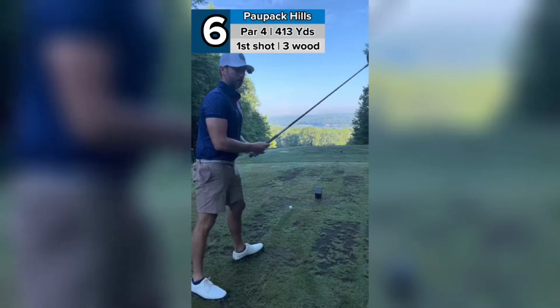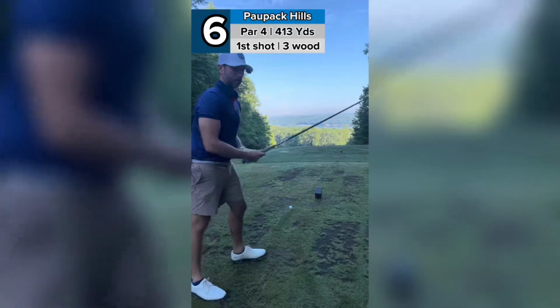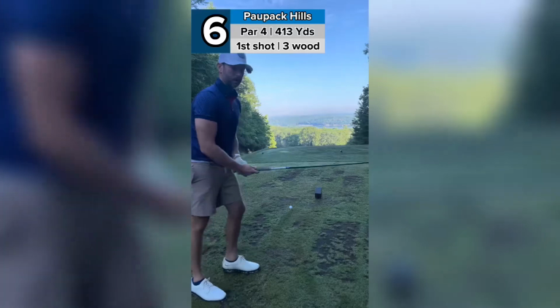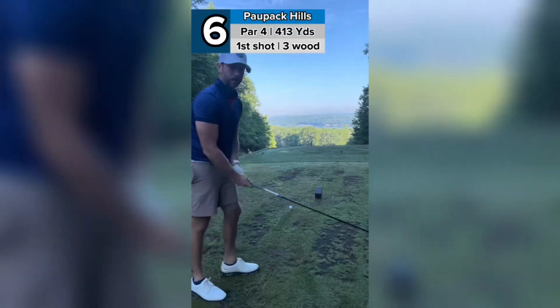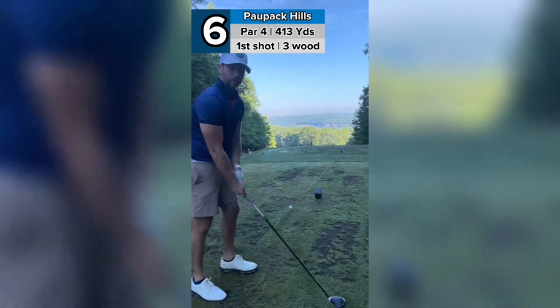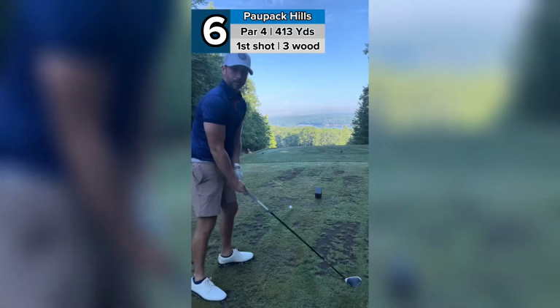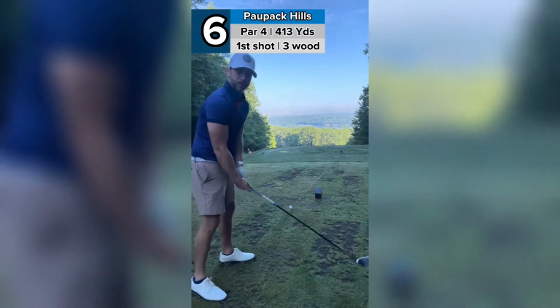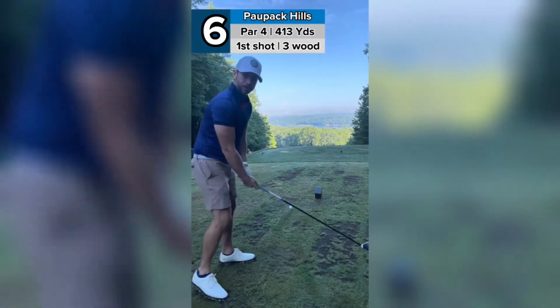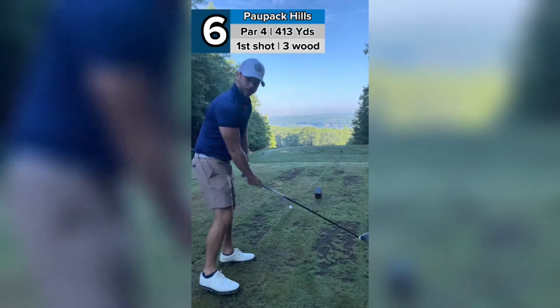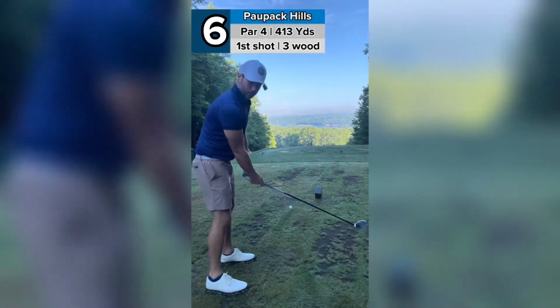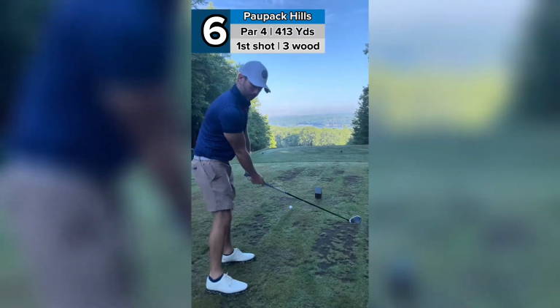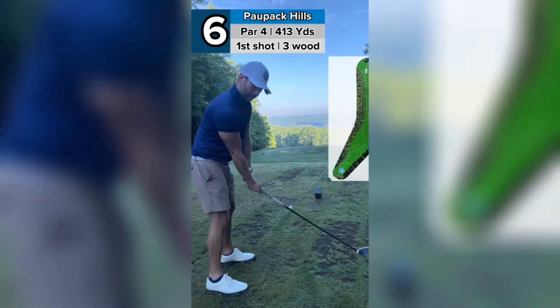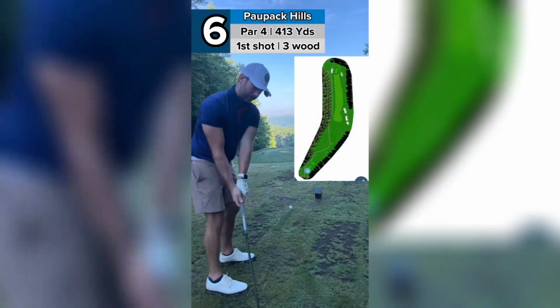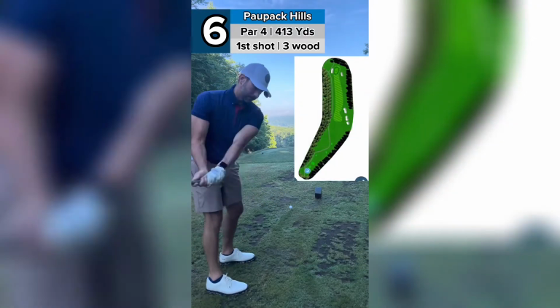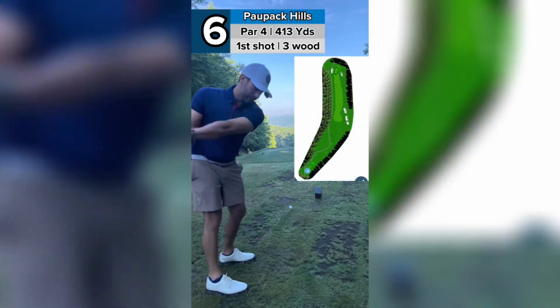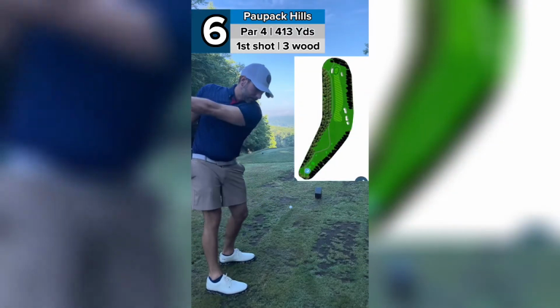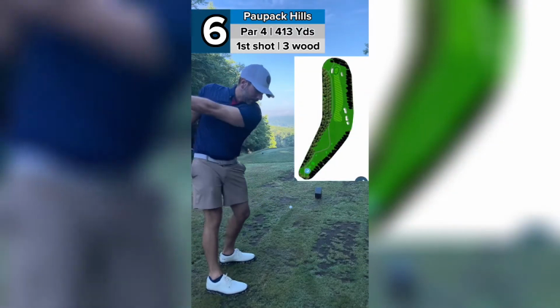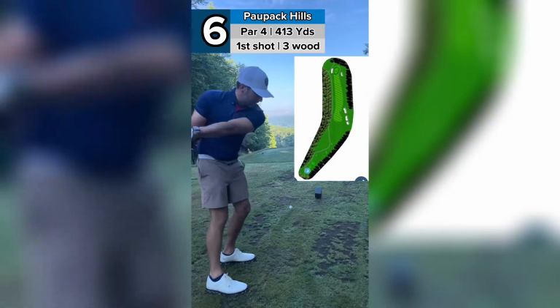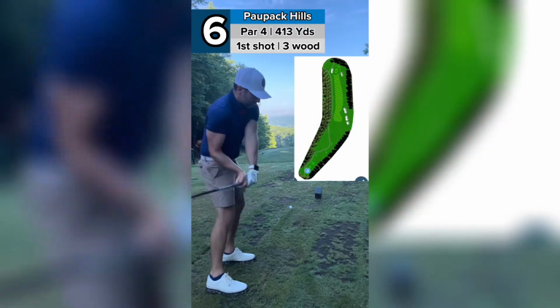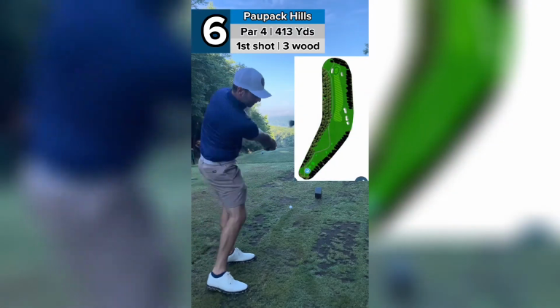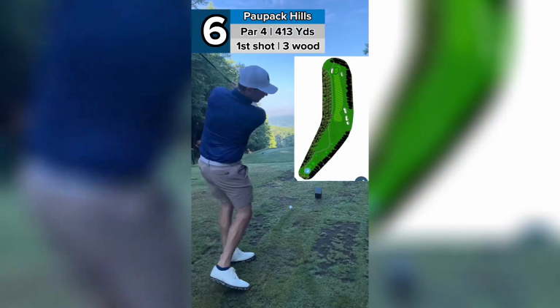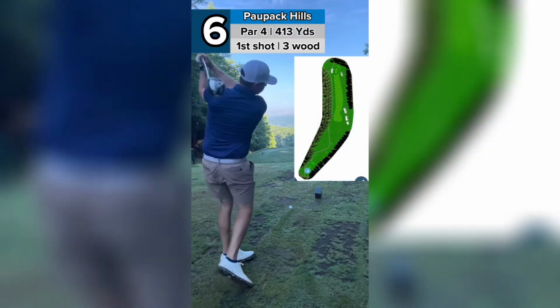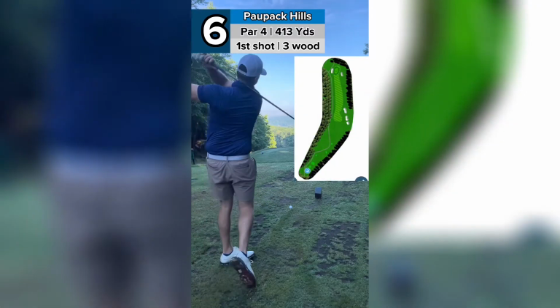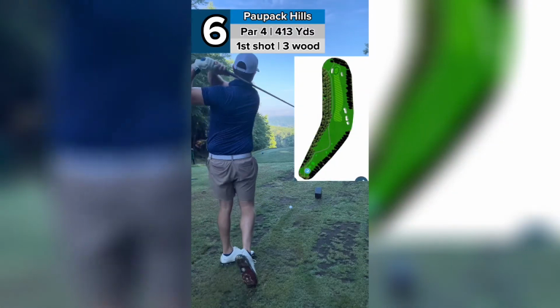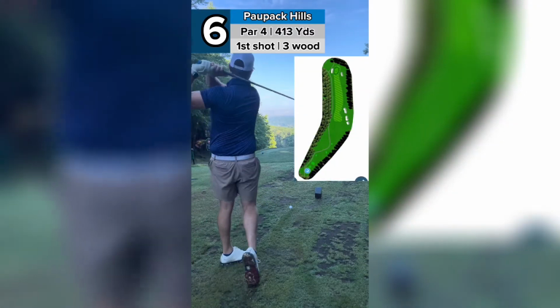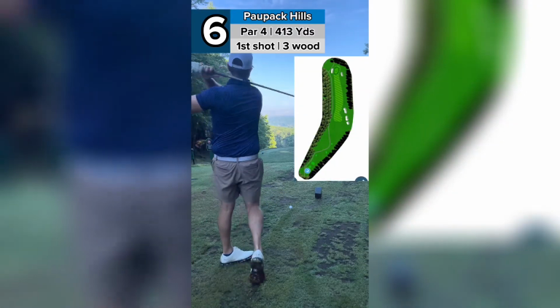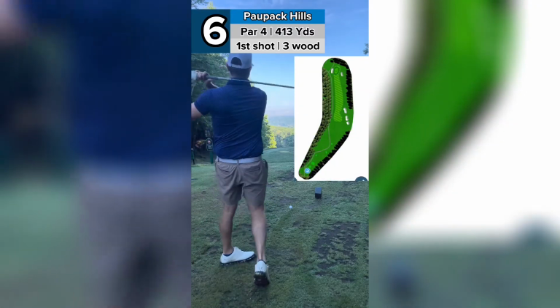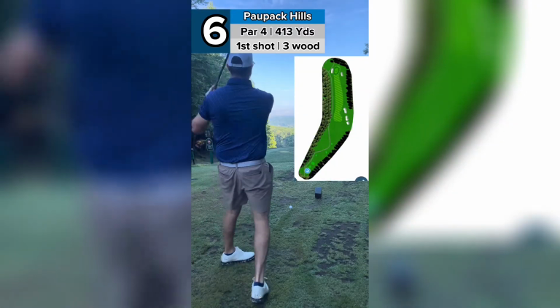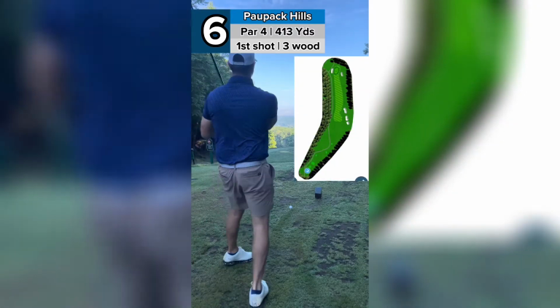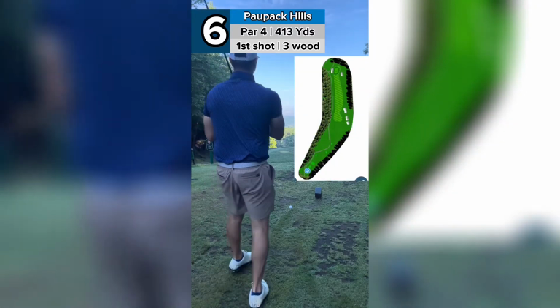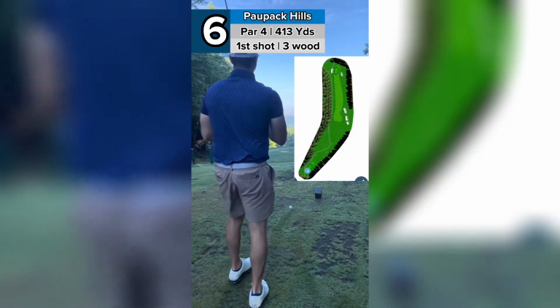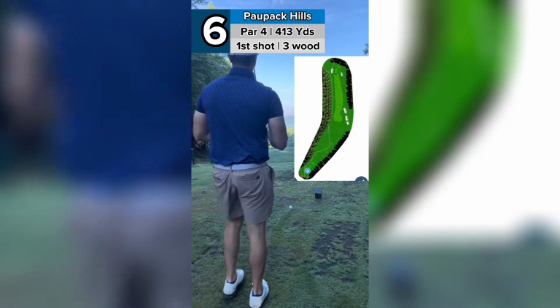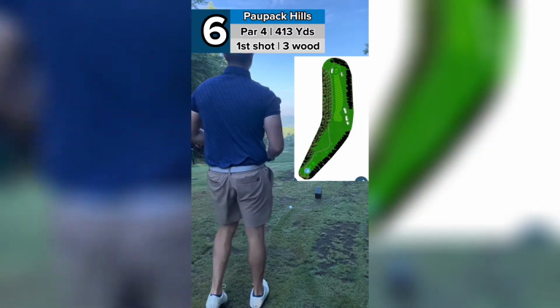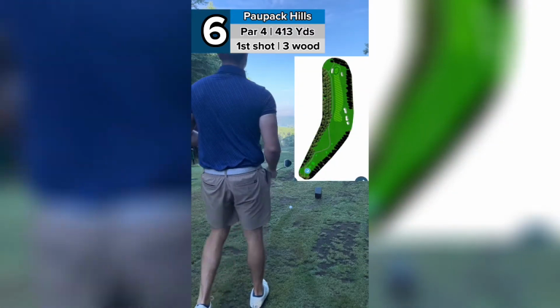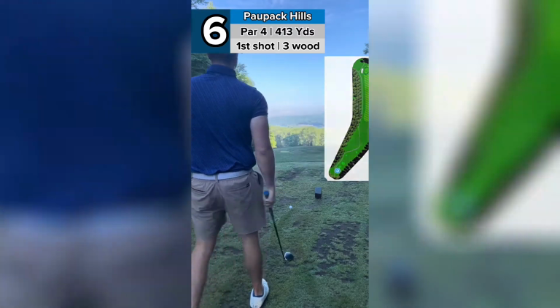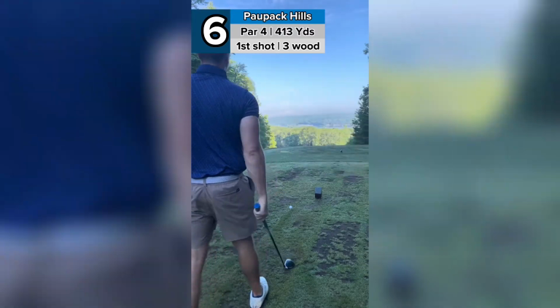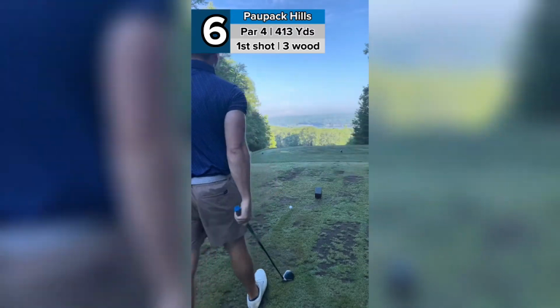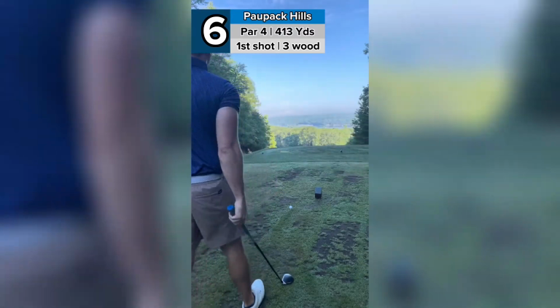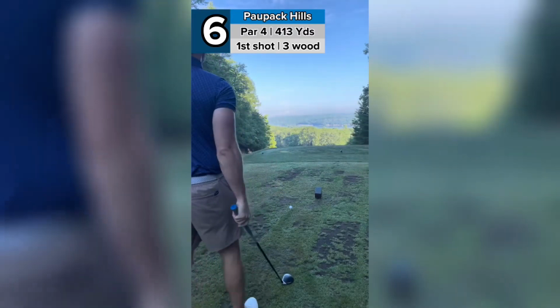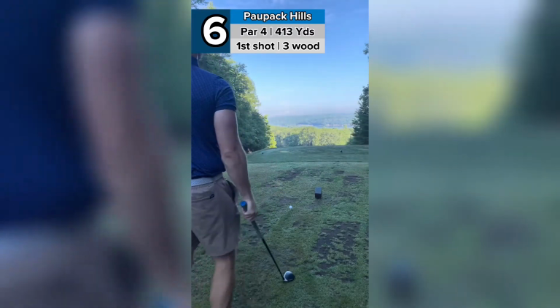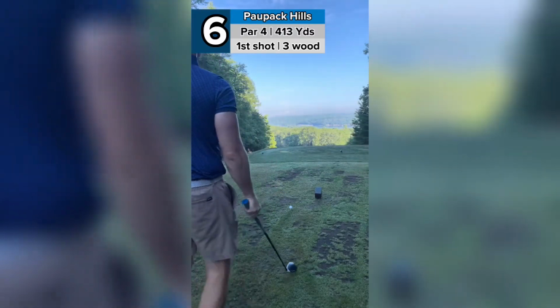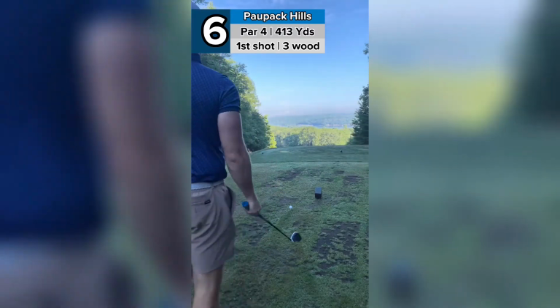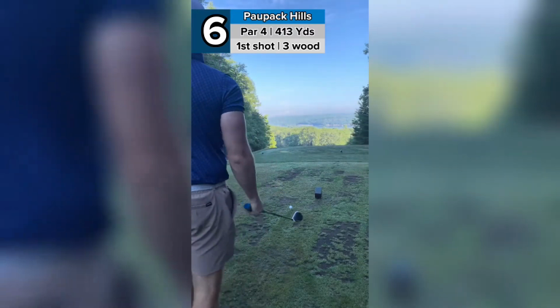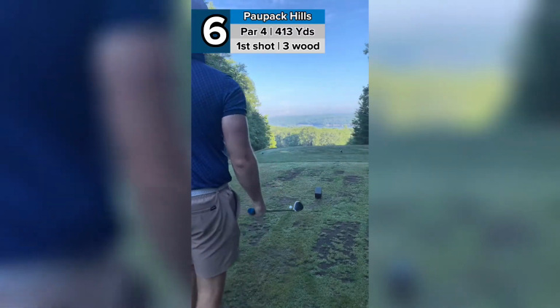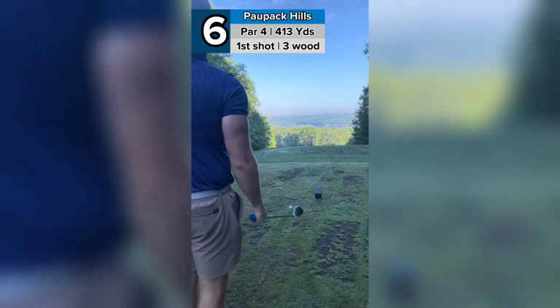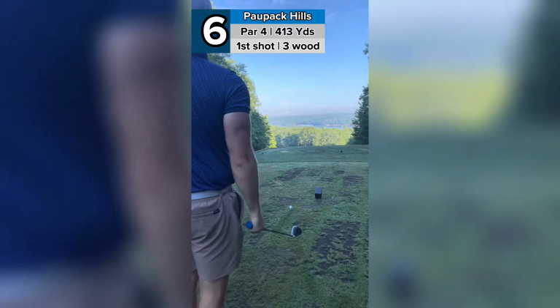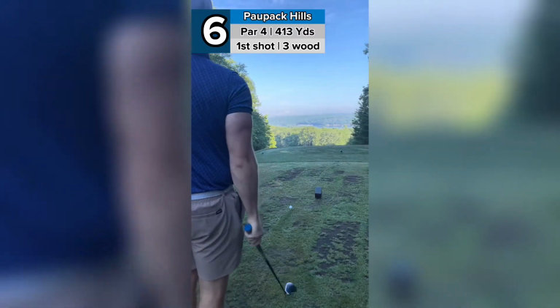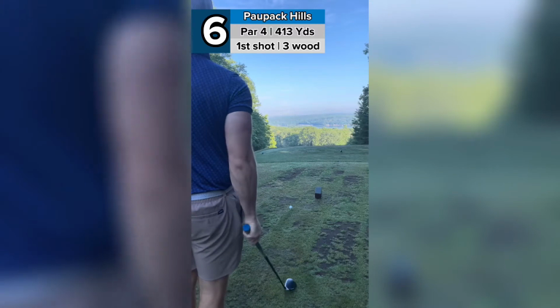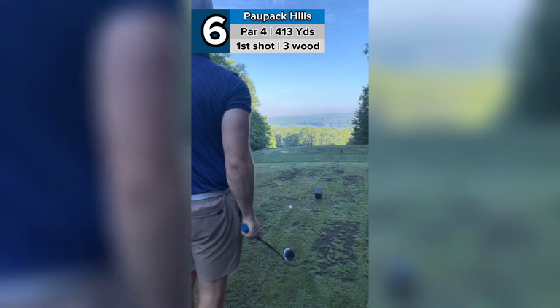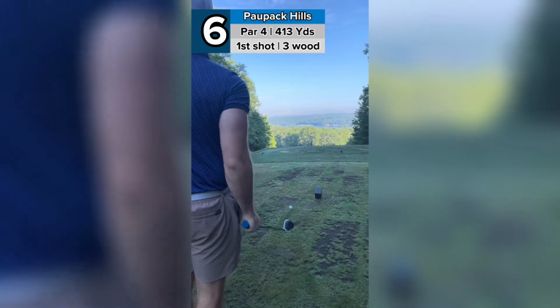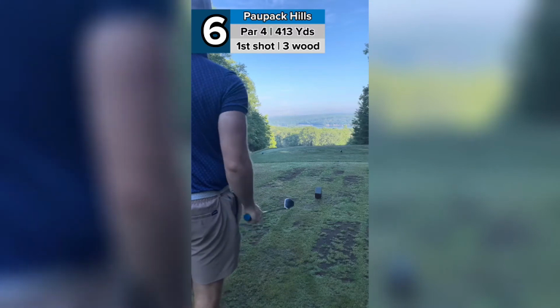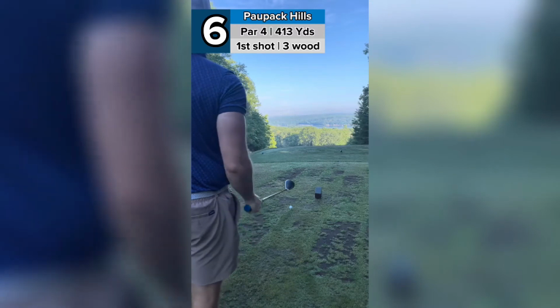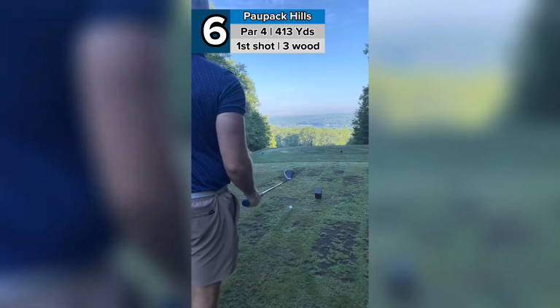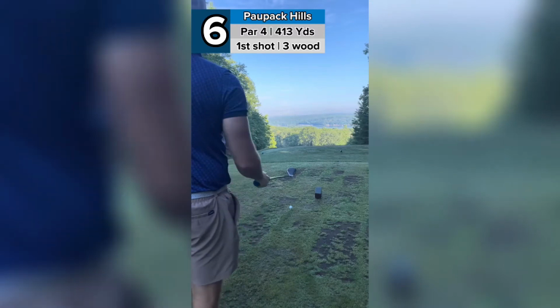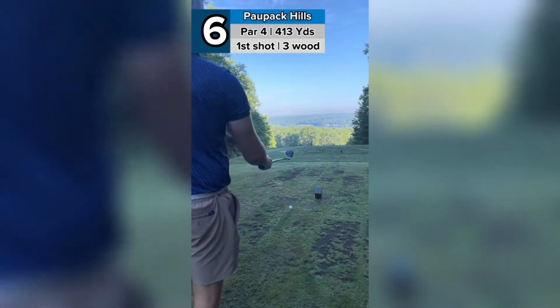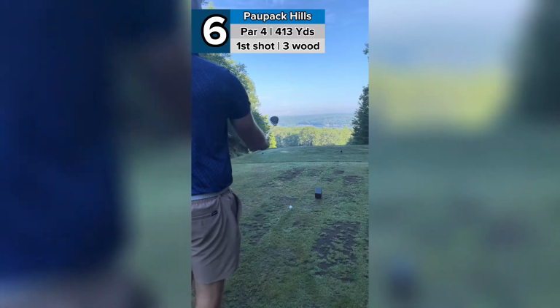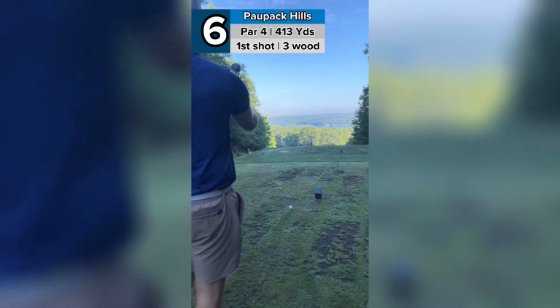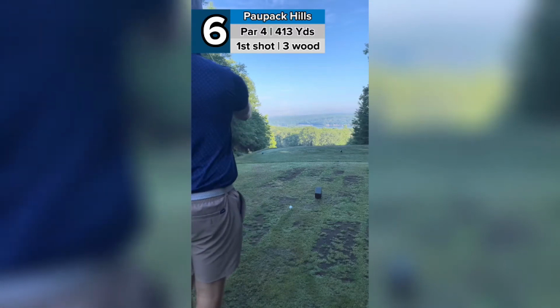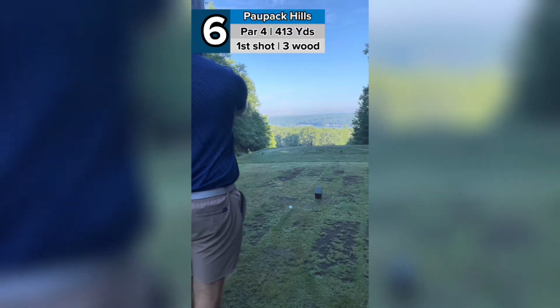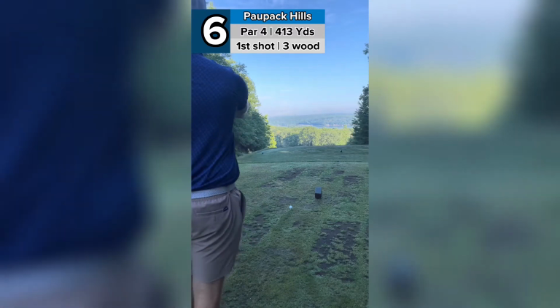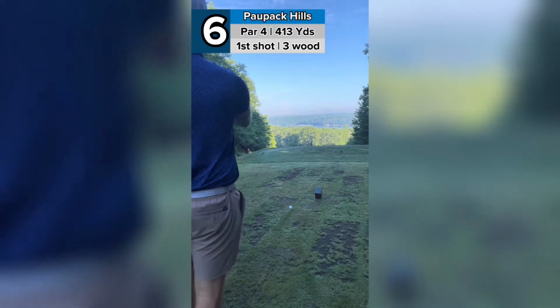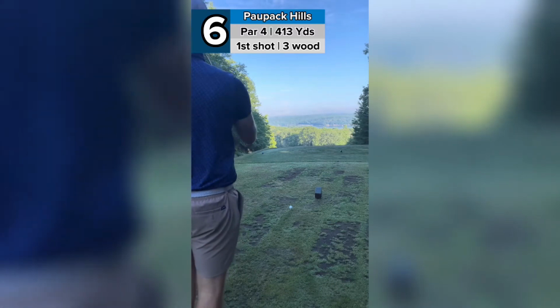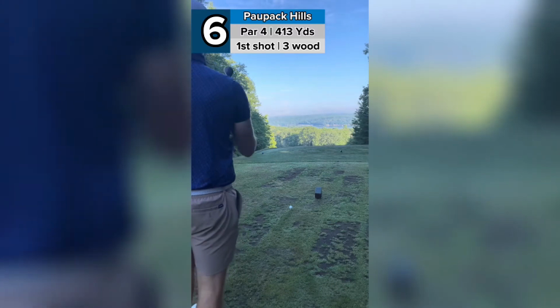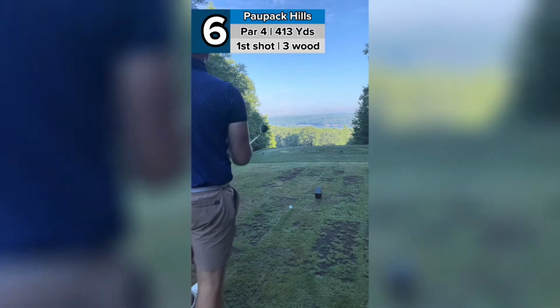All right, number six, Paw Peck Hills. This is one of their signature holes overlooking the lake. It's a downhill dogleg left par four.